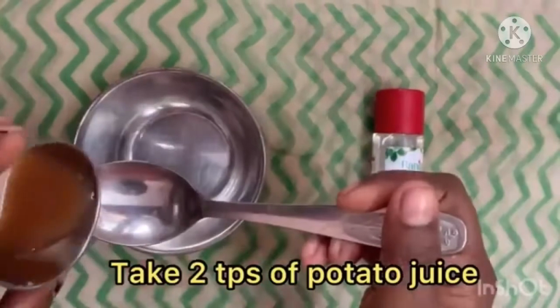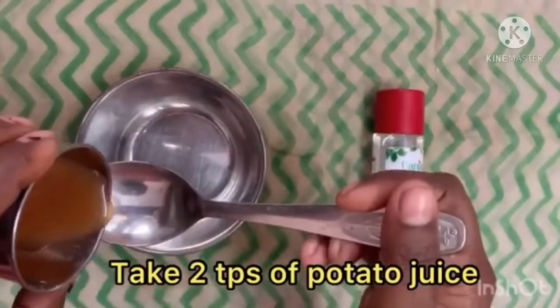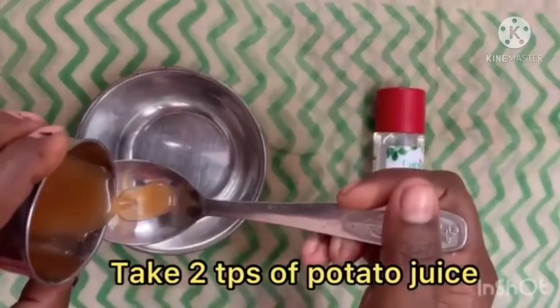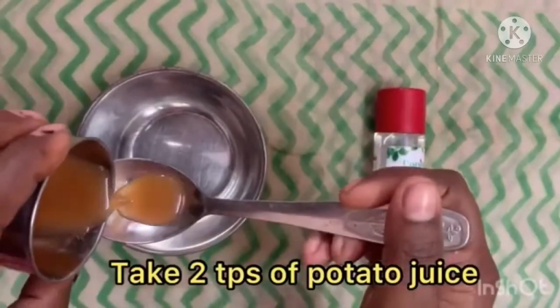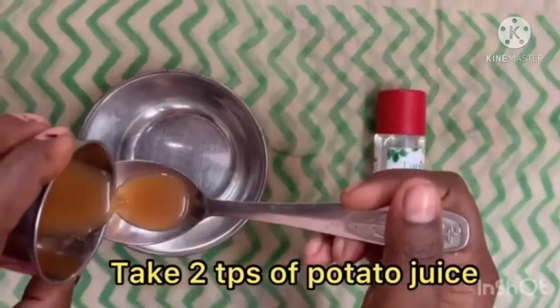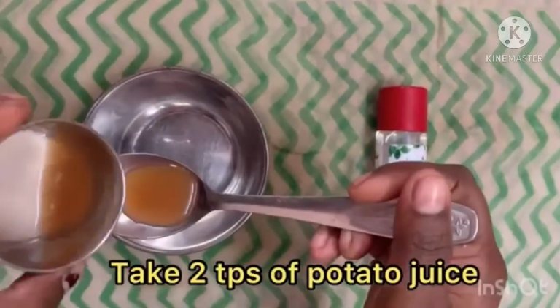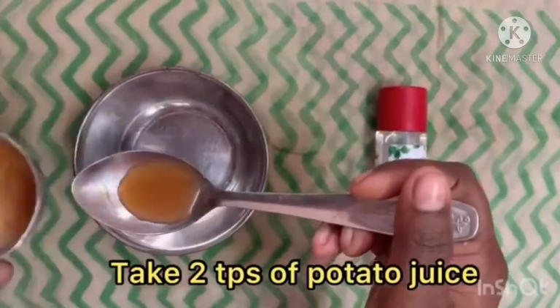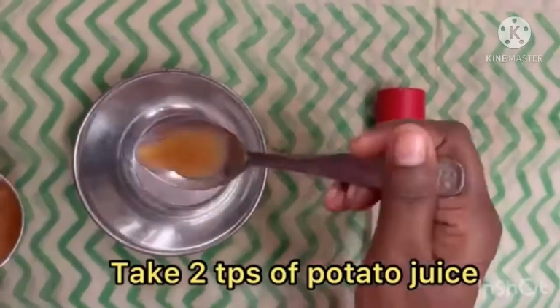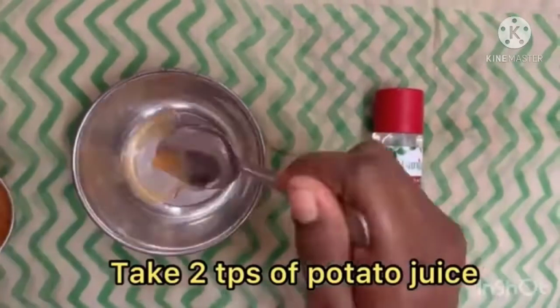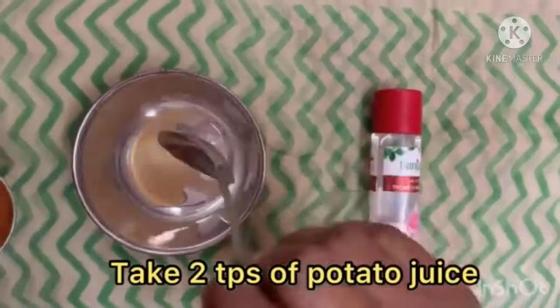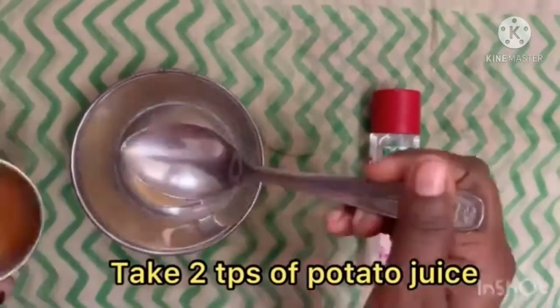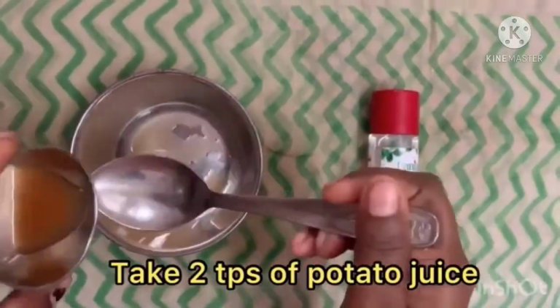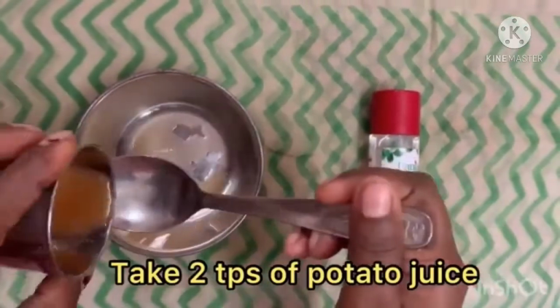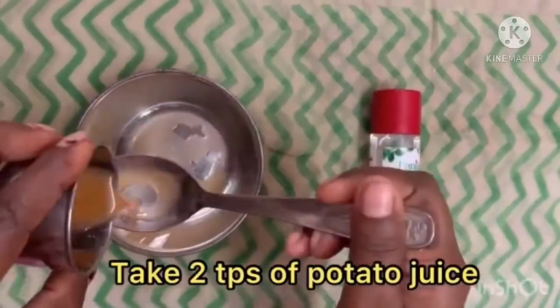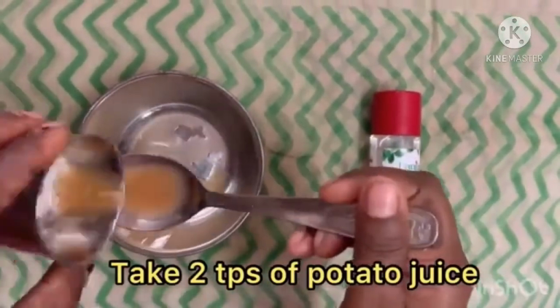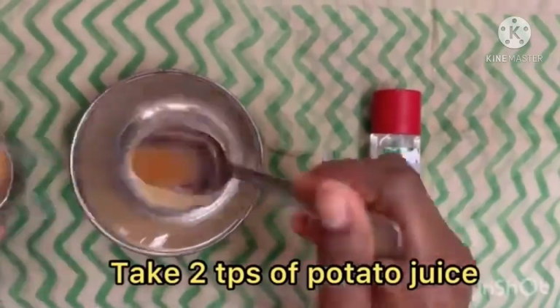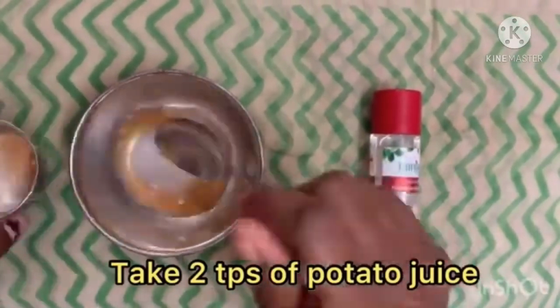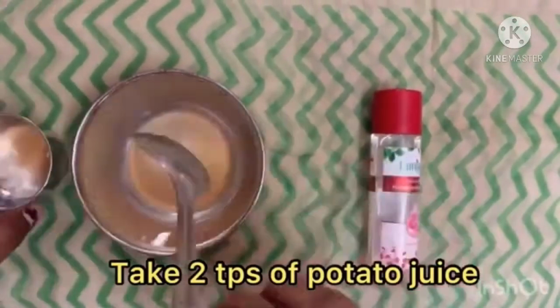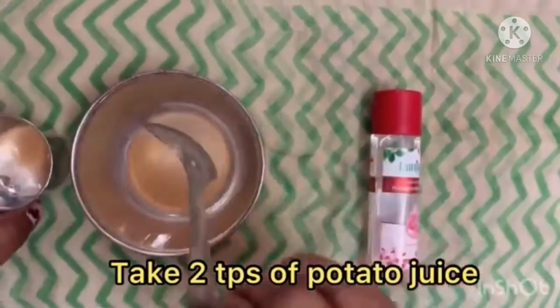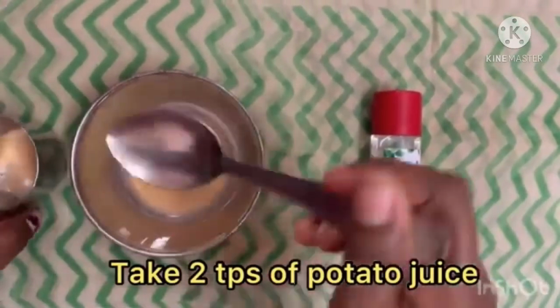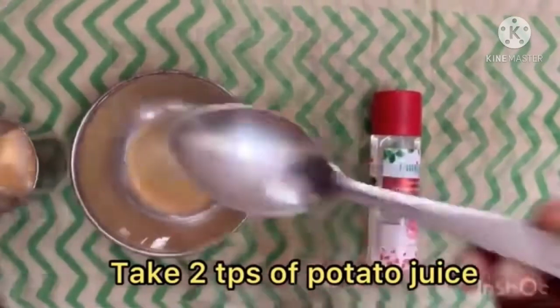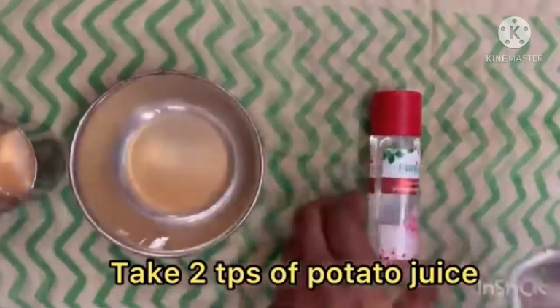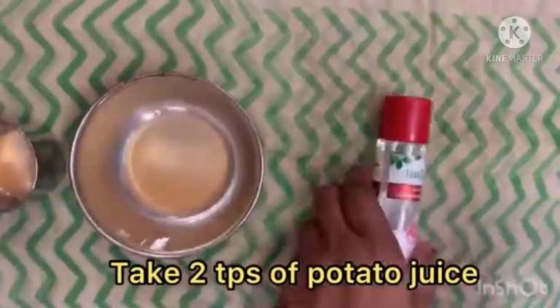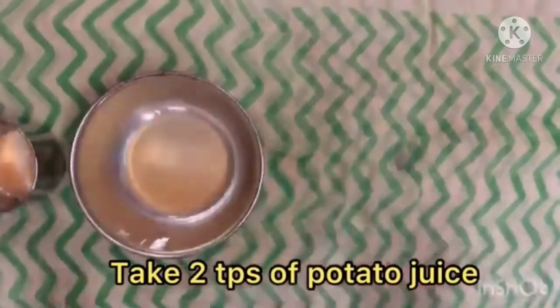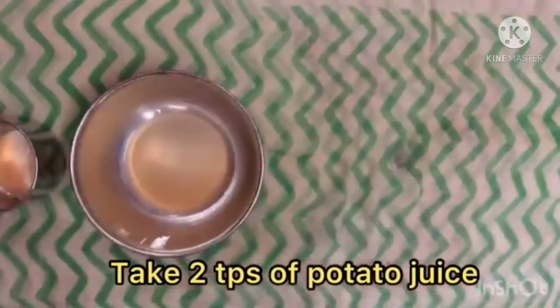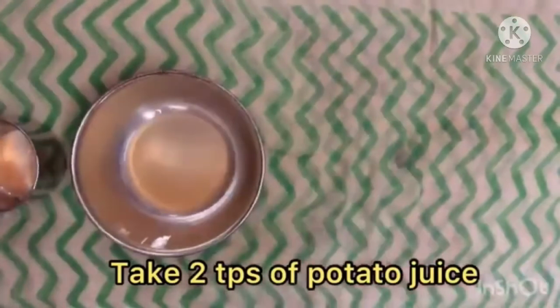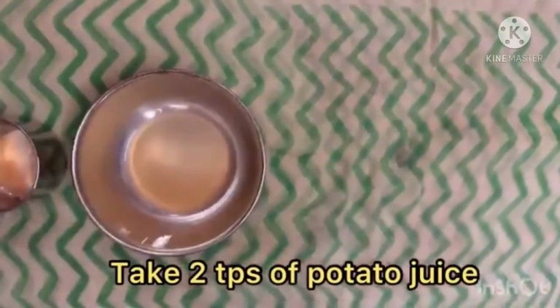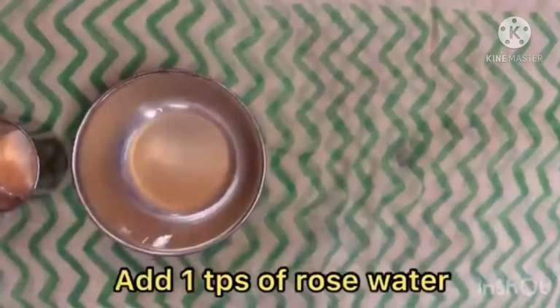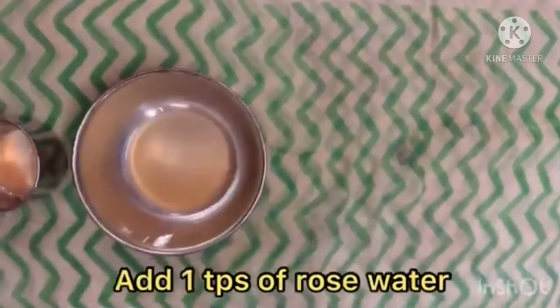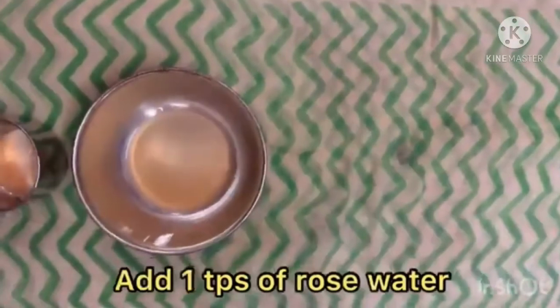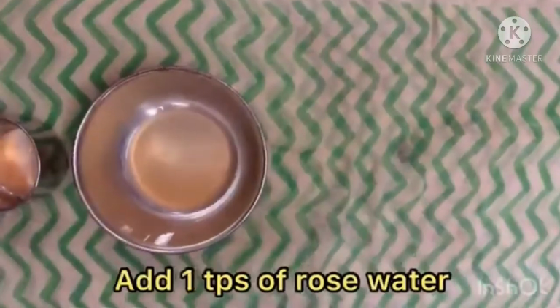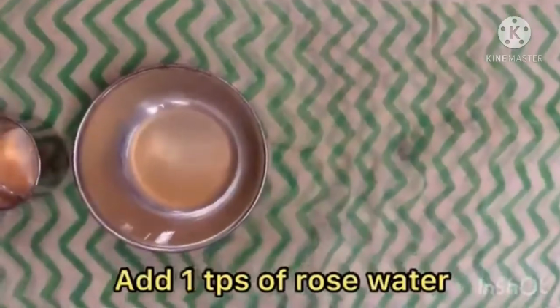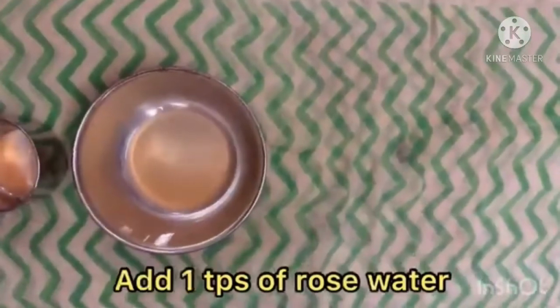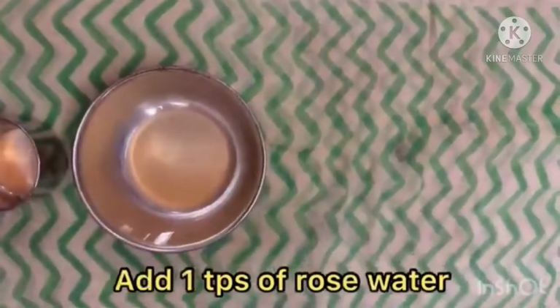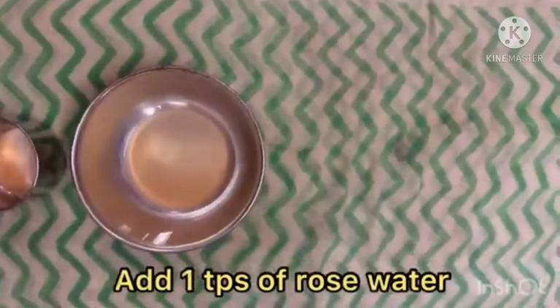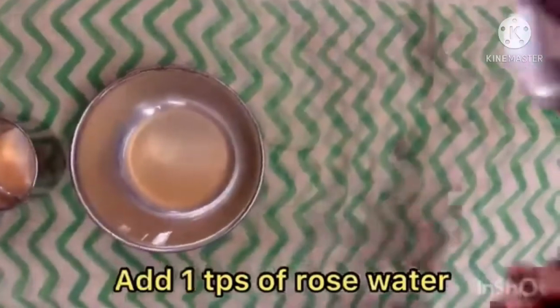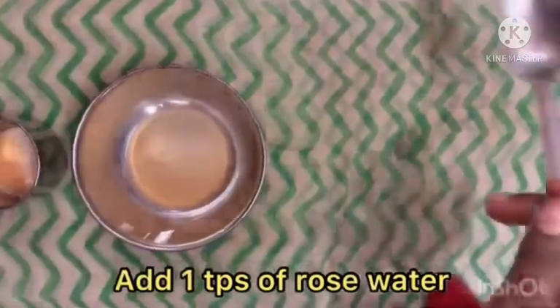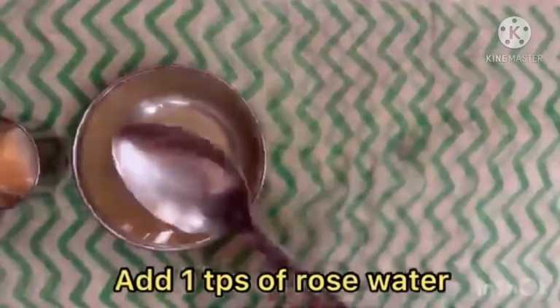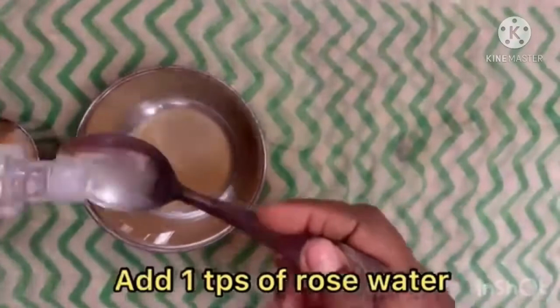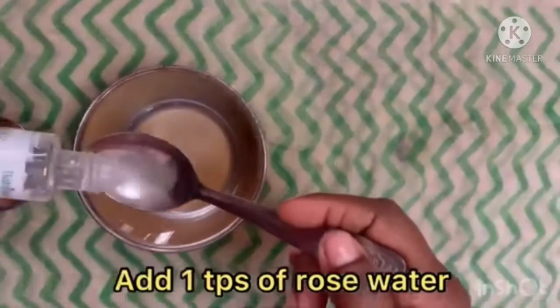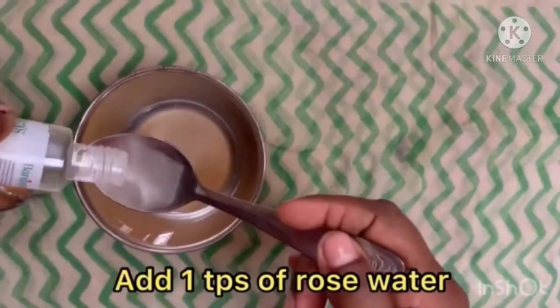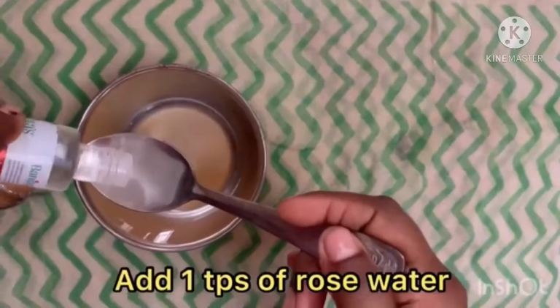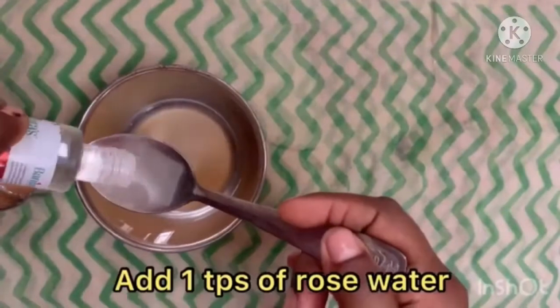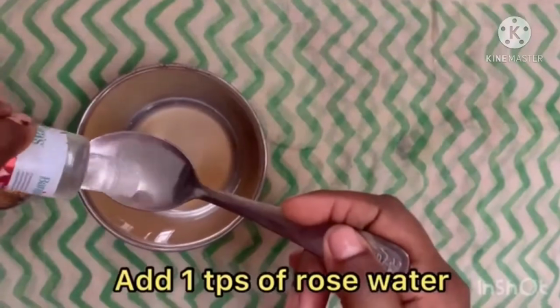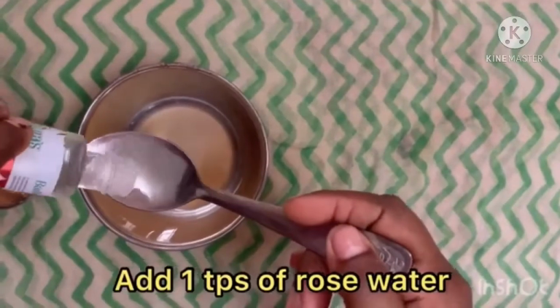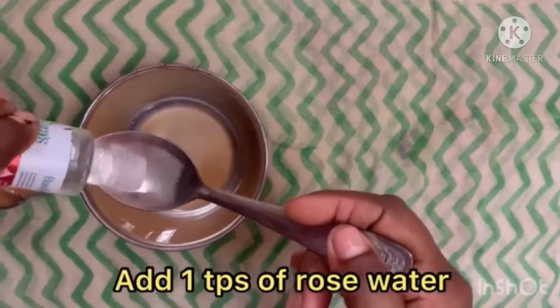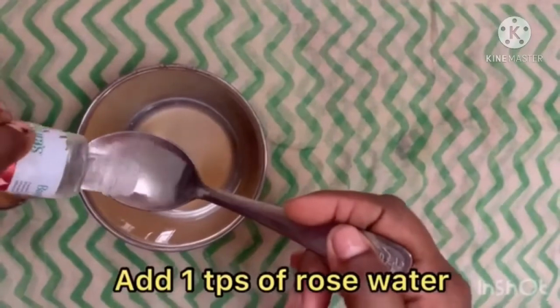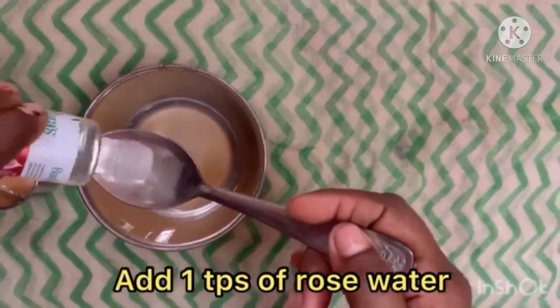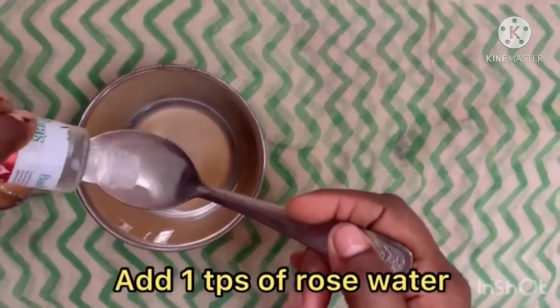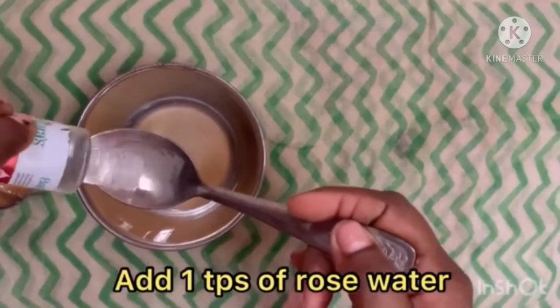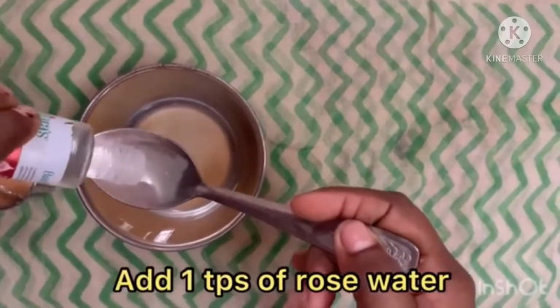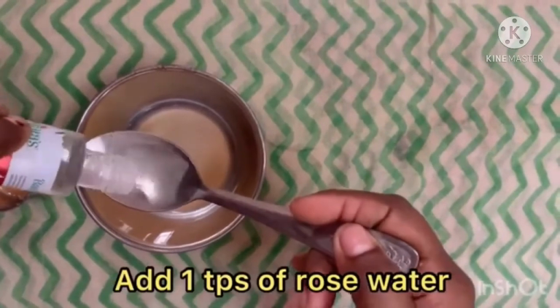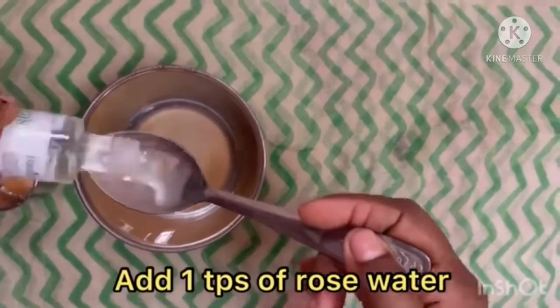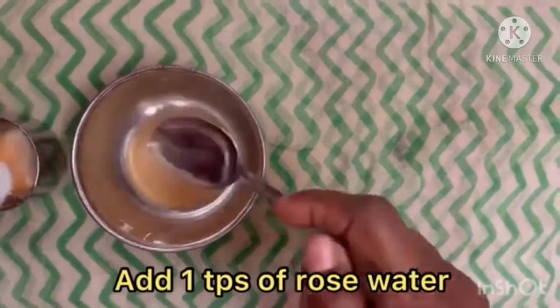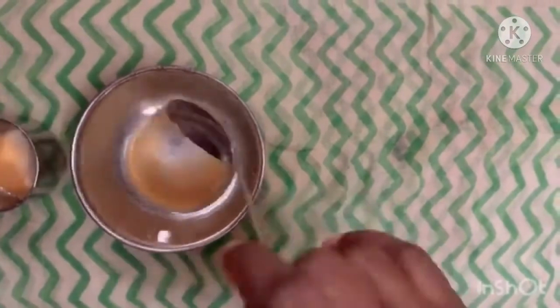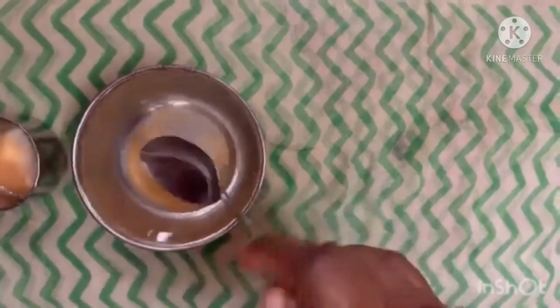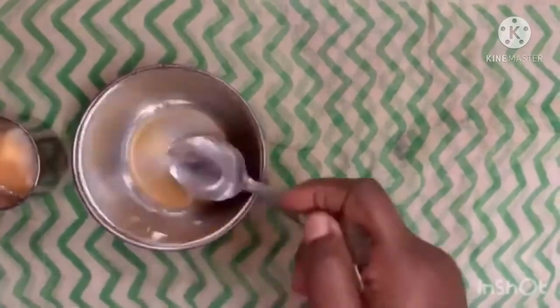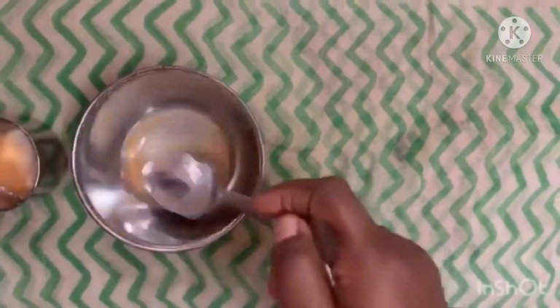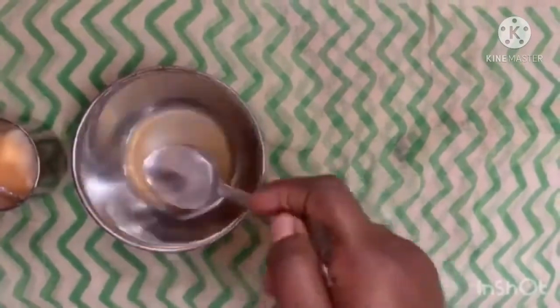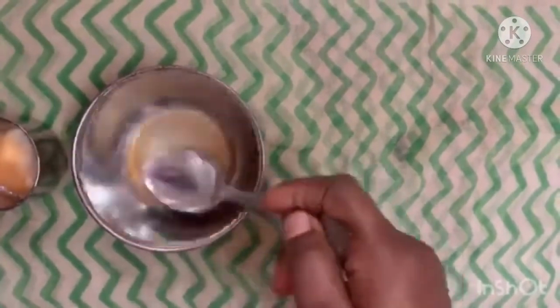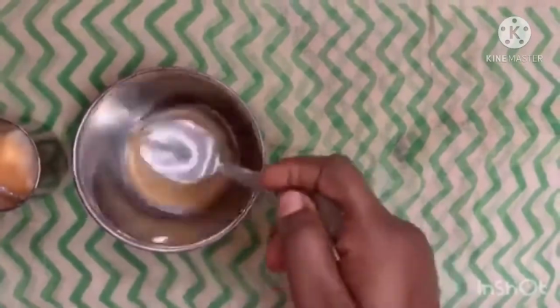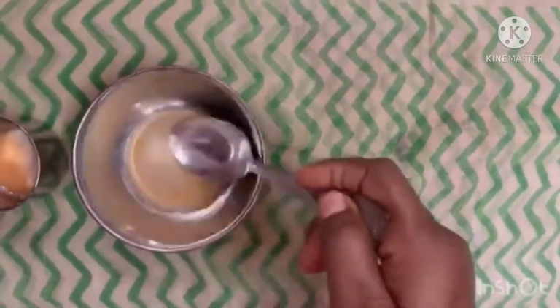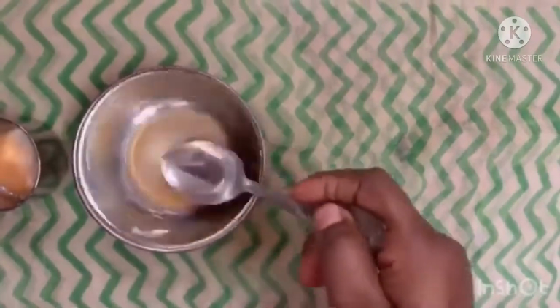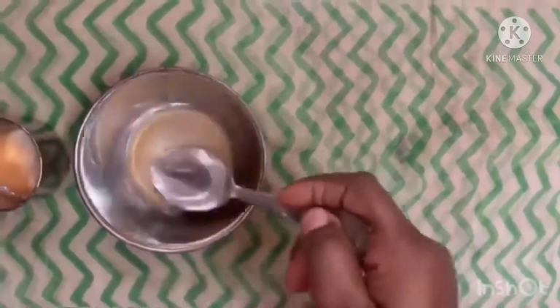2 tablespoons of potato juice, 1 tablespoon of rose water, 1 tablespoon of olive oil.